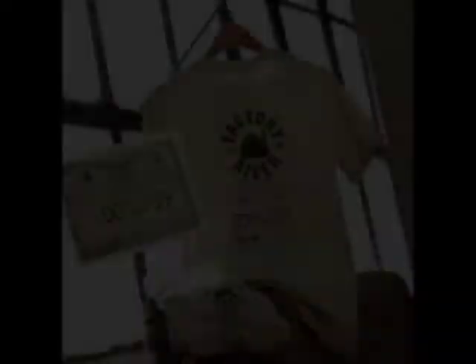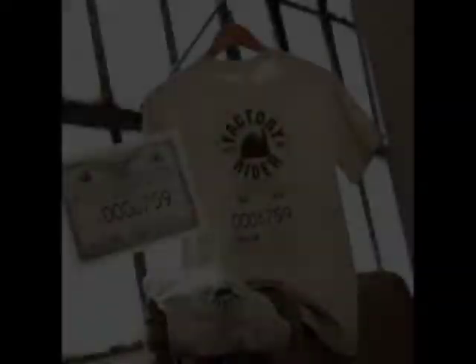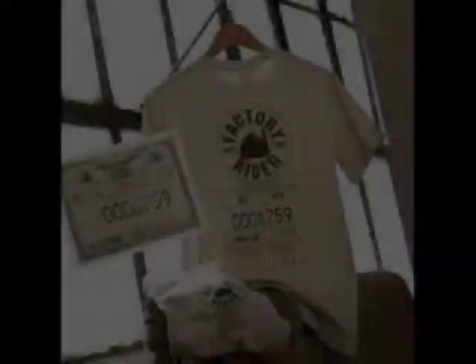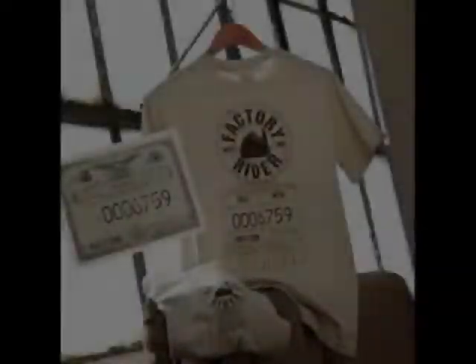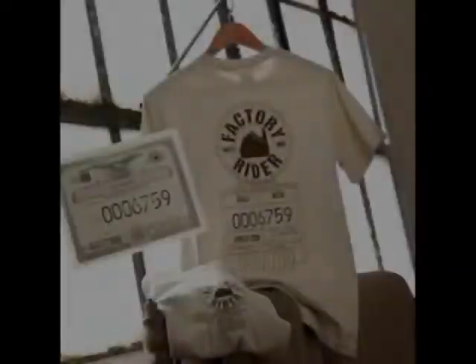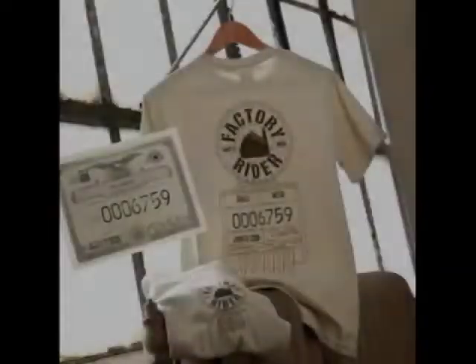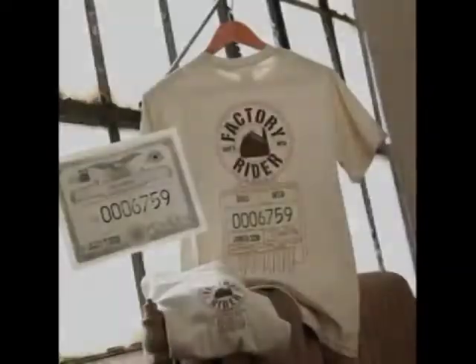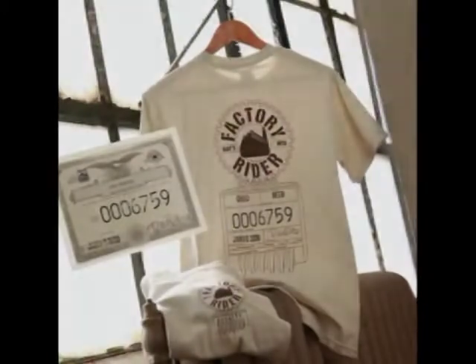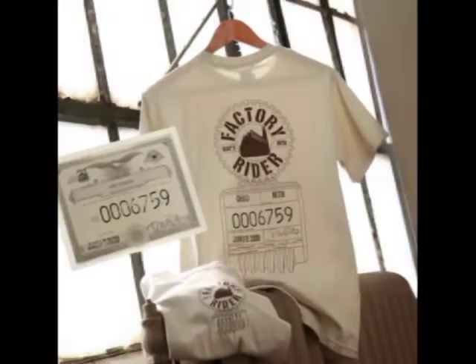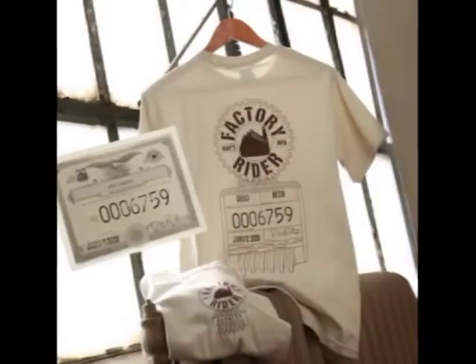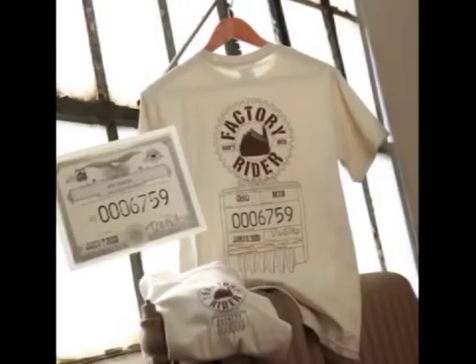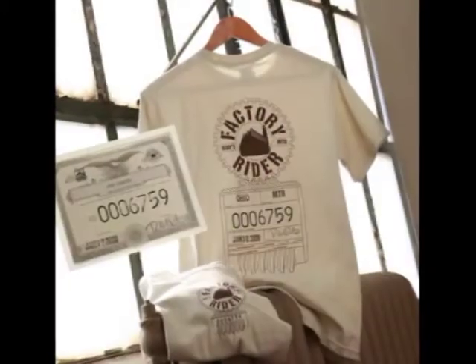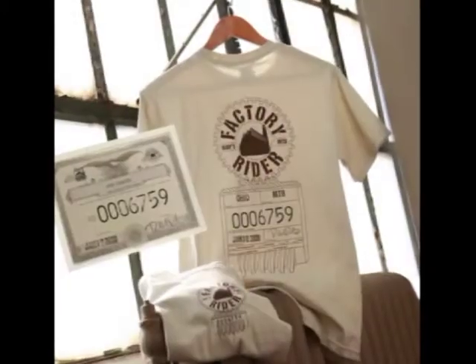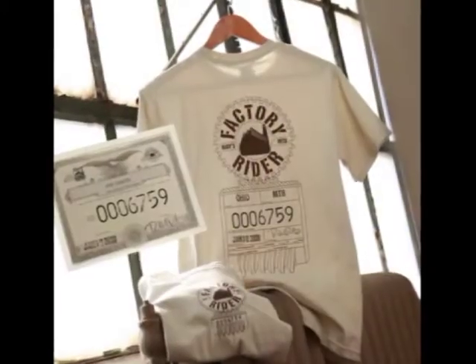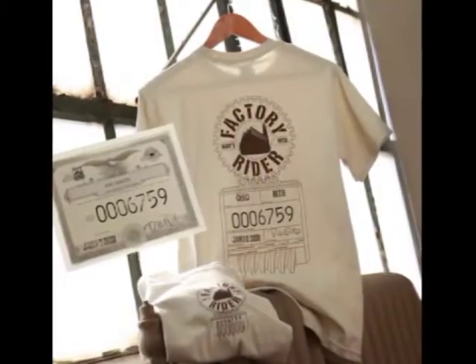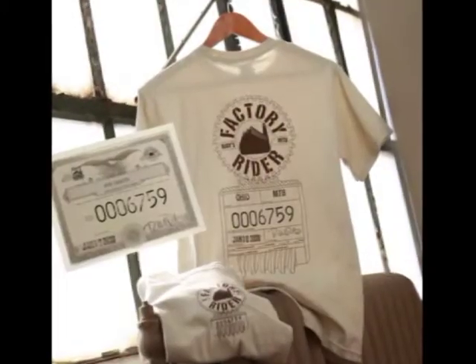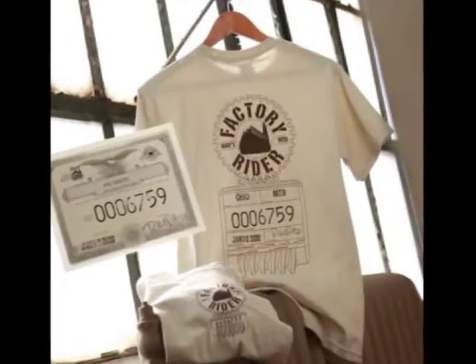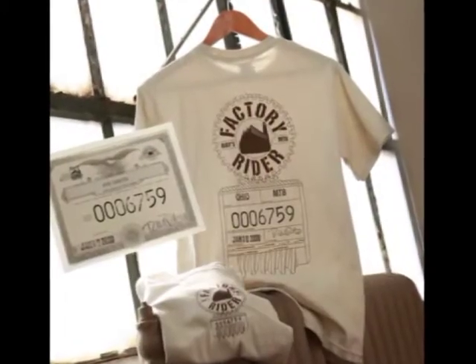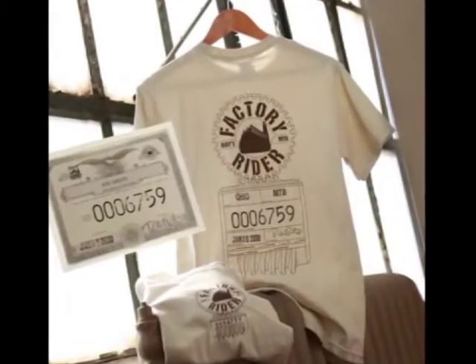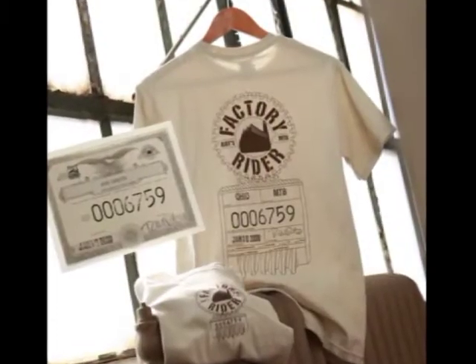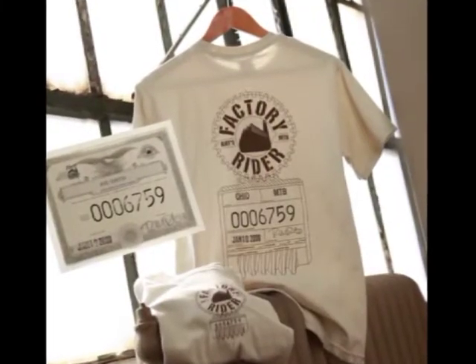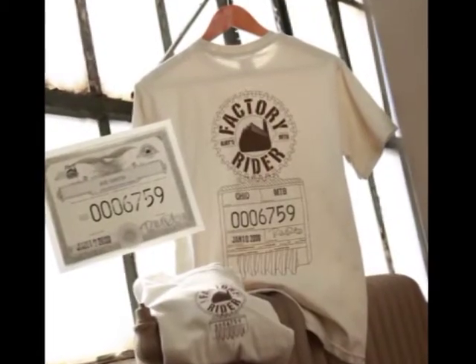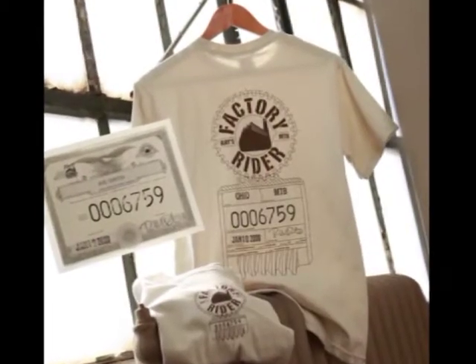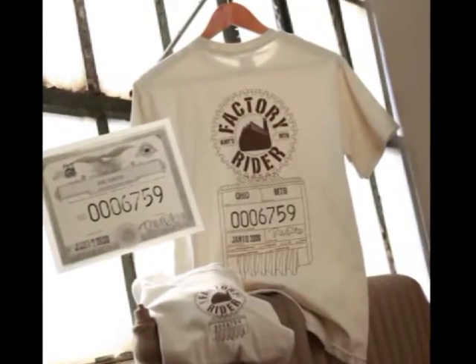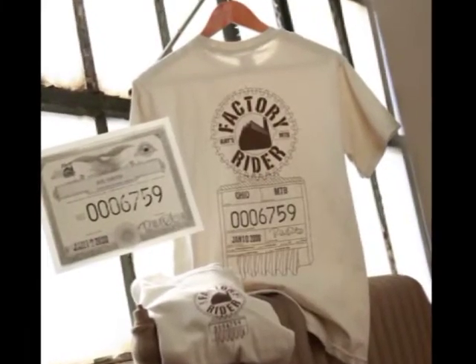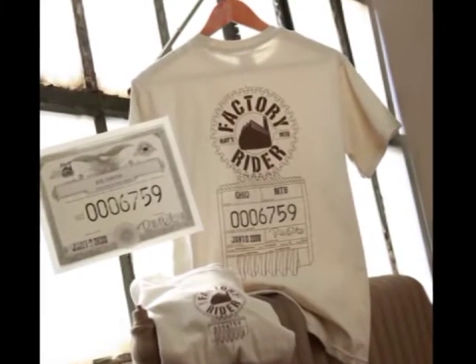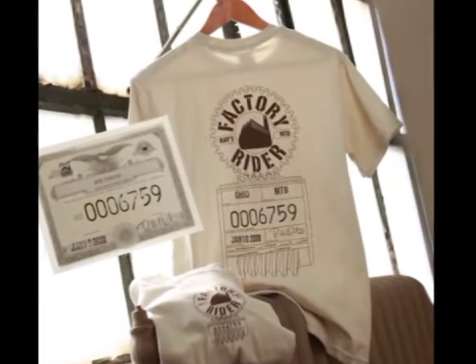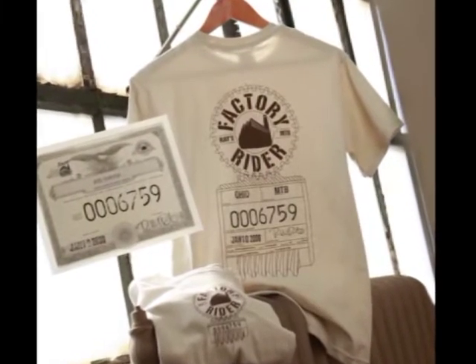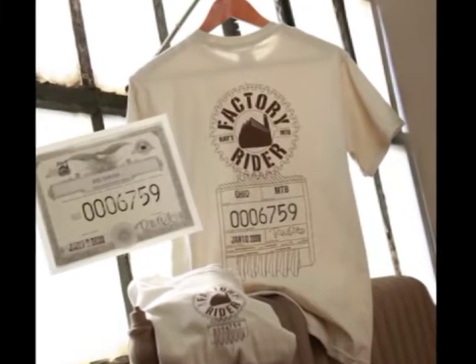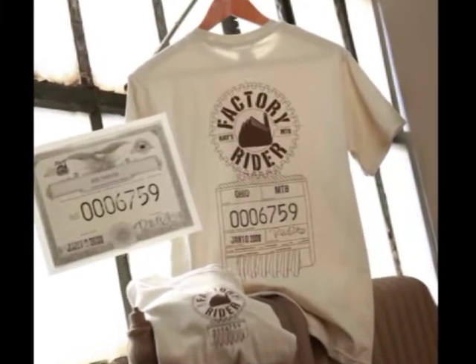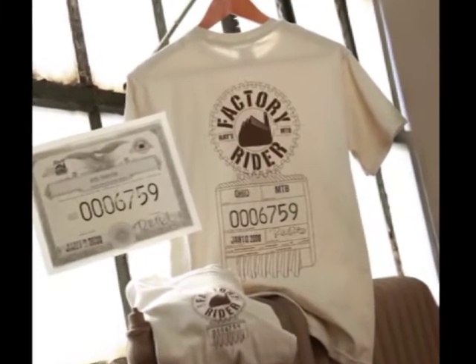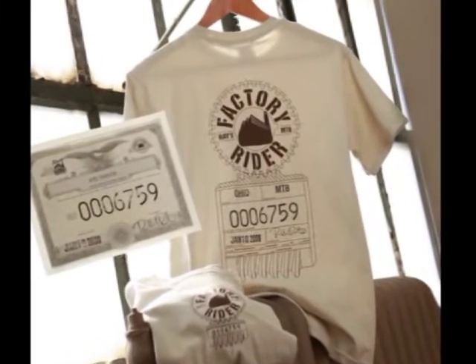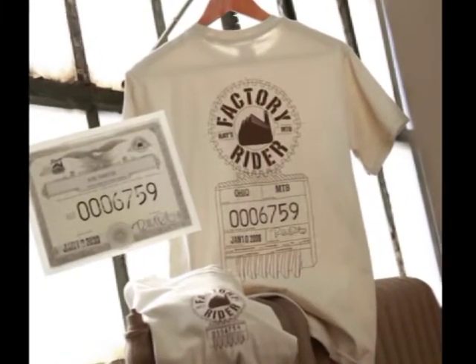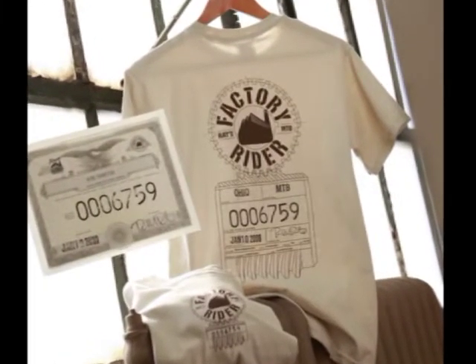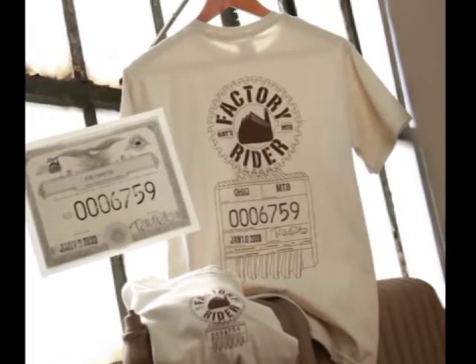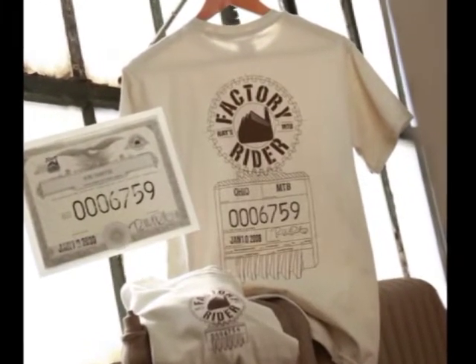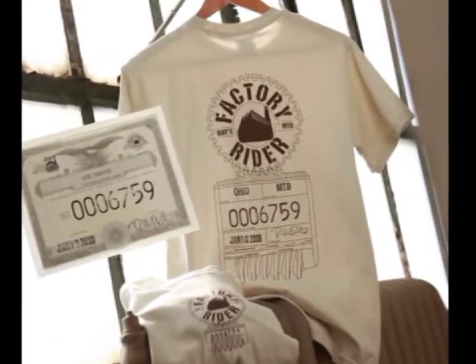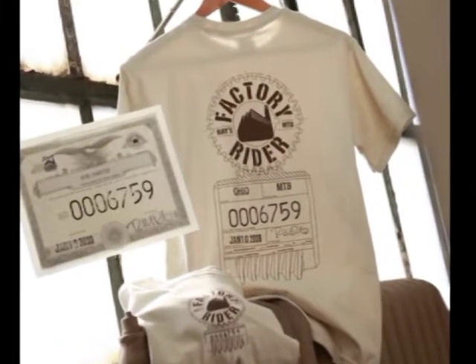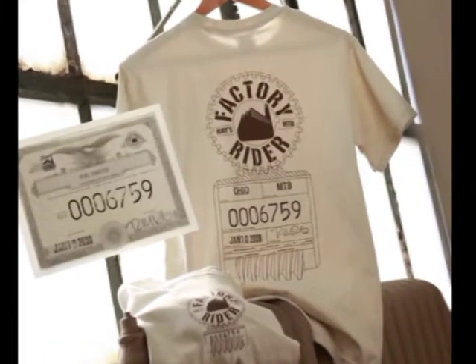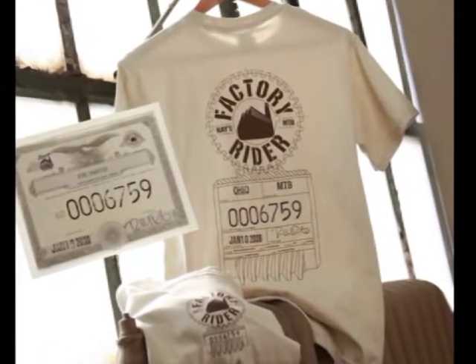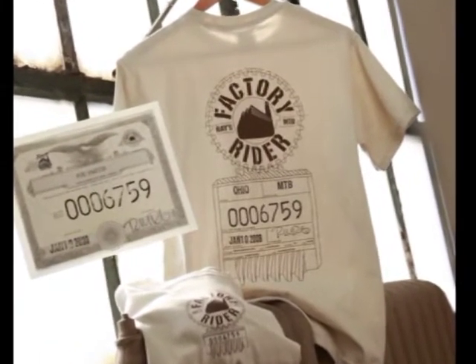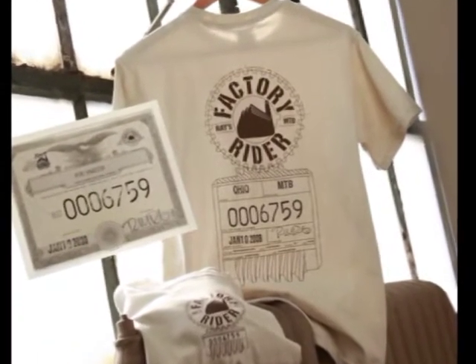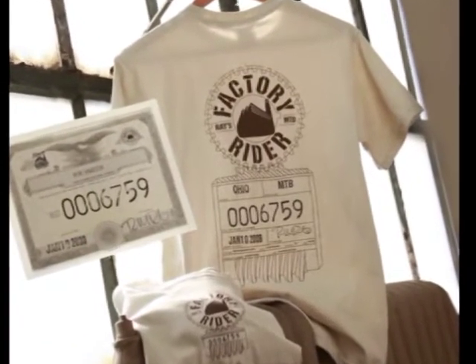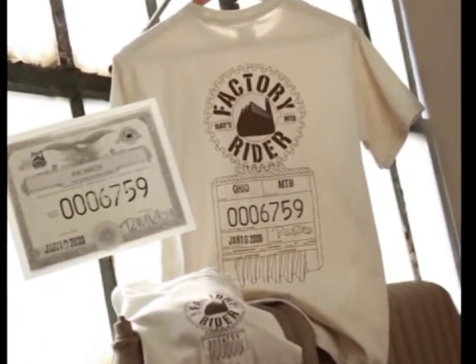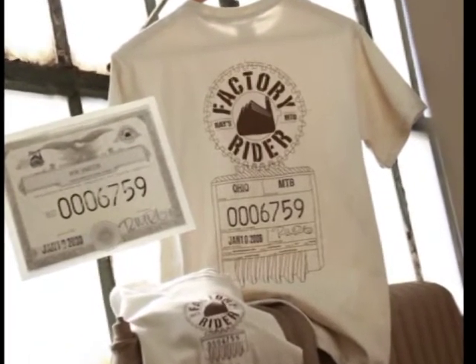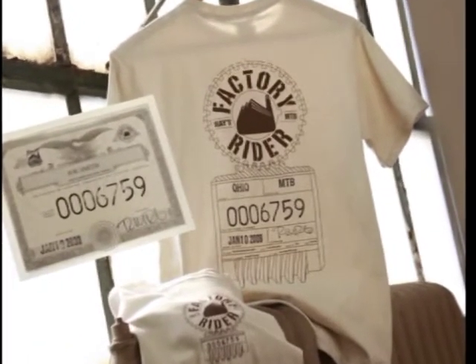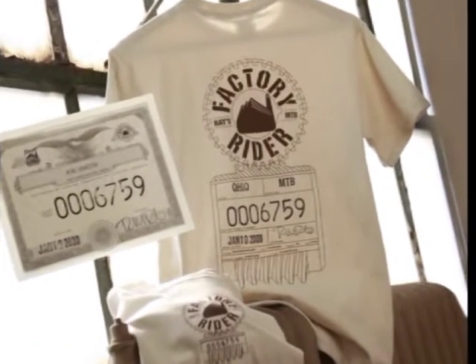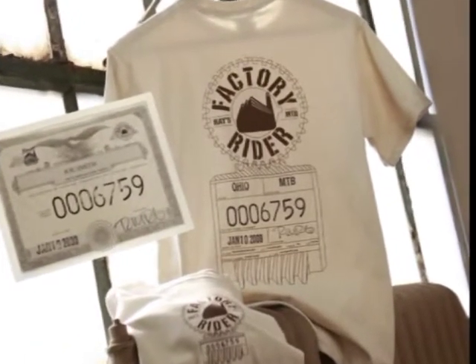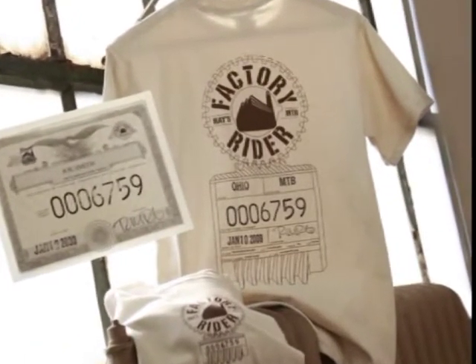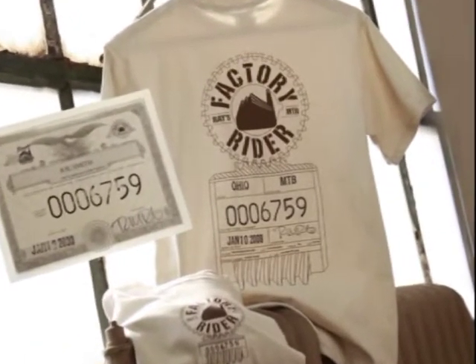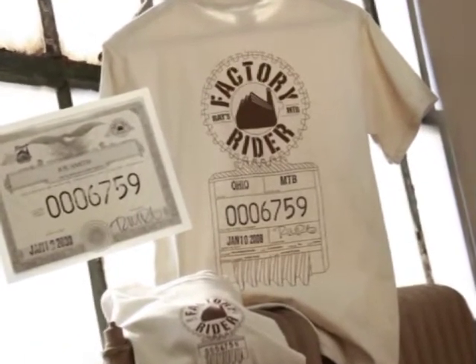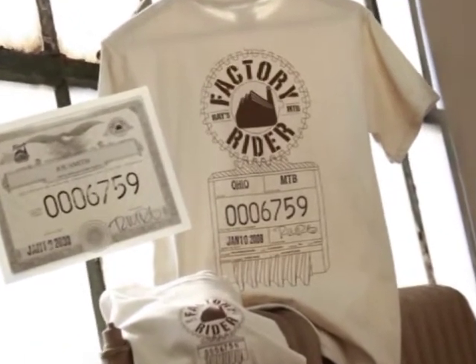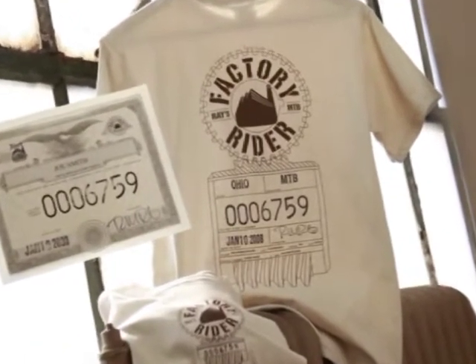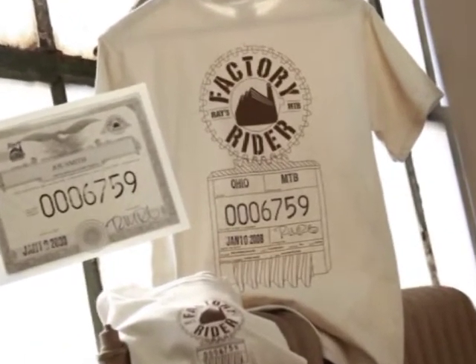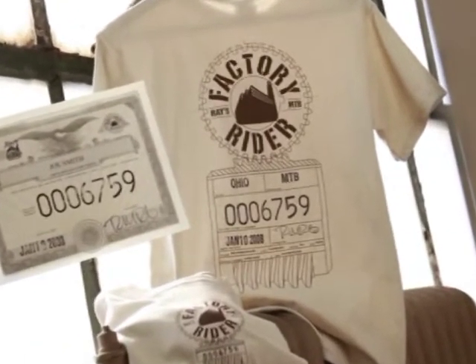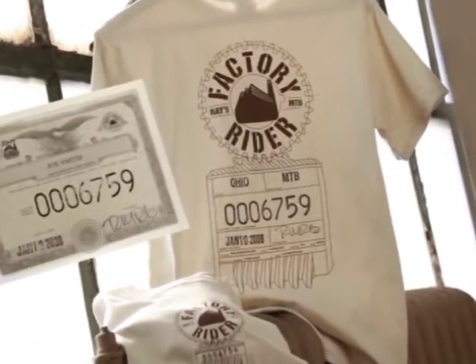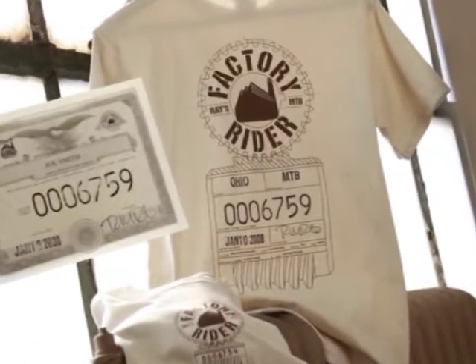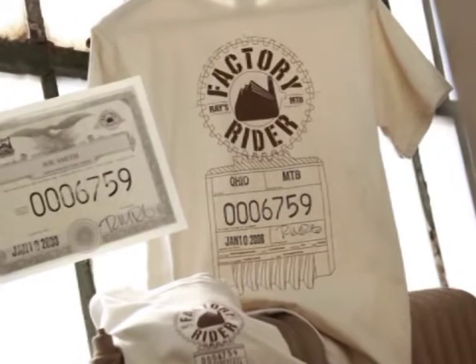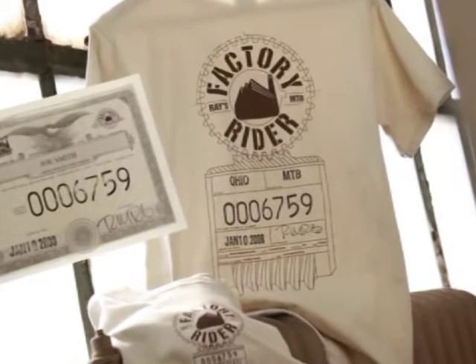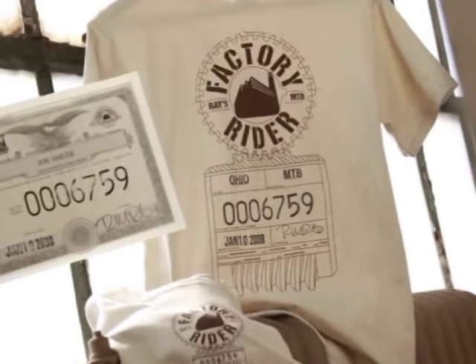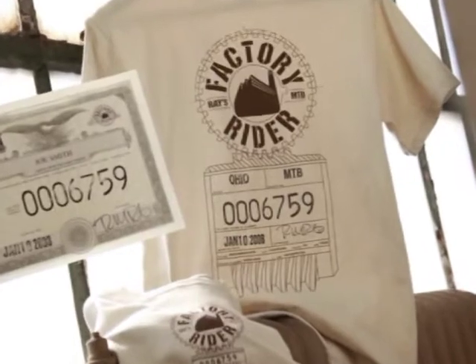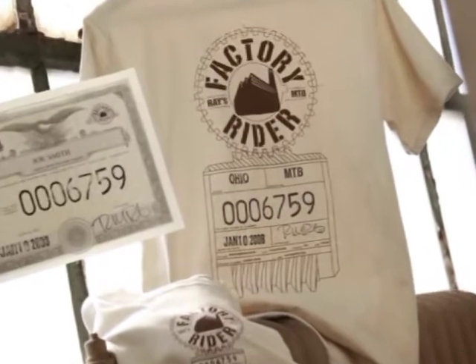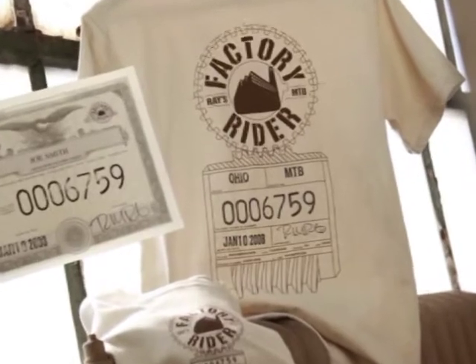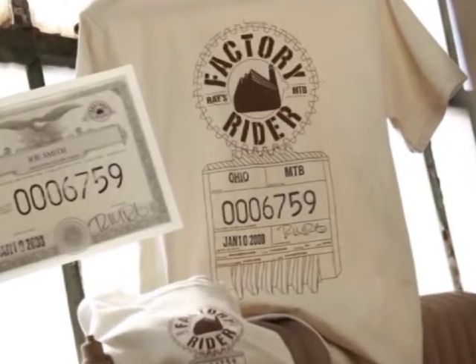You'll also be sent your sign-up package, which includes a frameable certificate and a t-shirt, both of which are customized with your FactoryRider number.